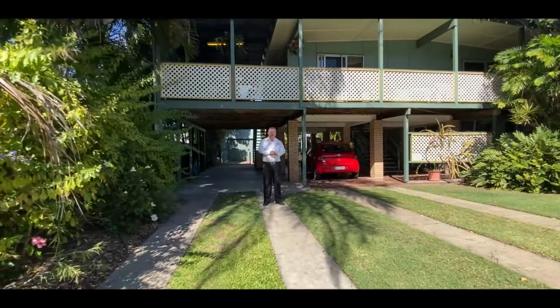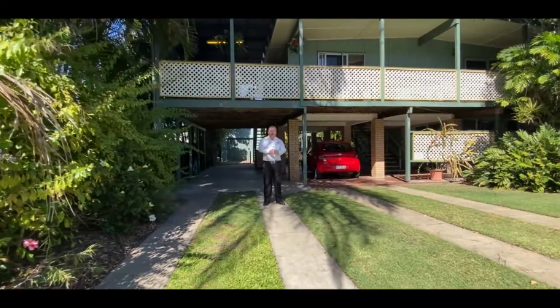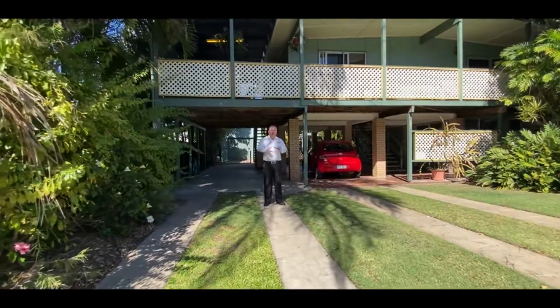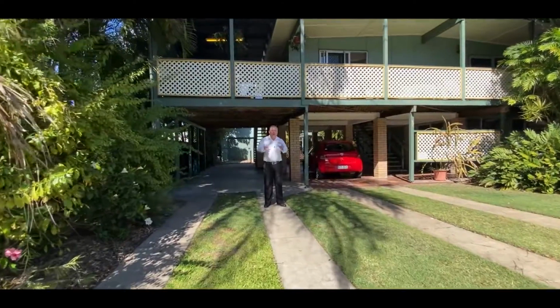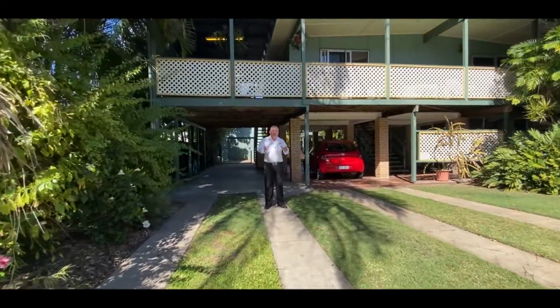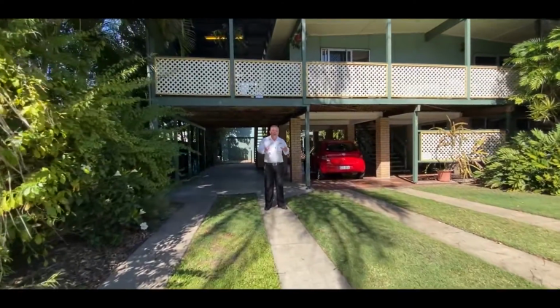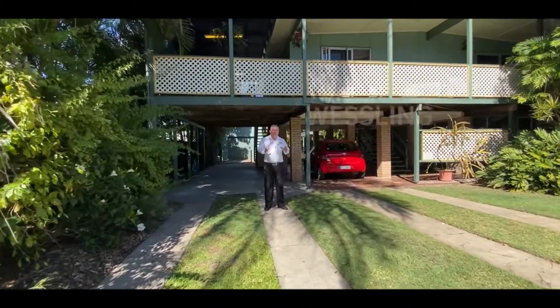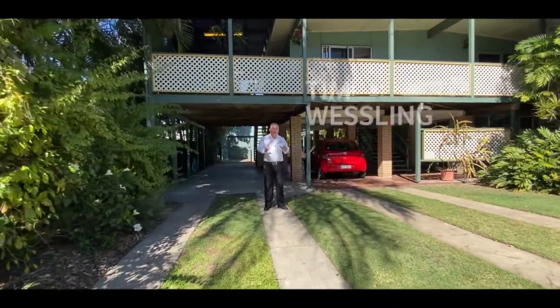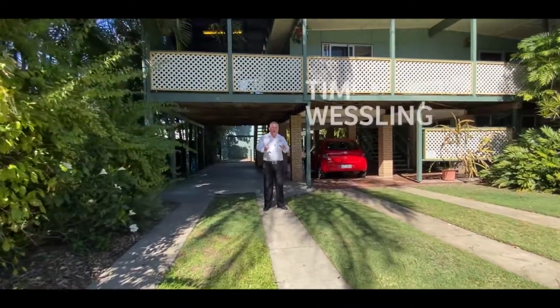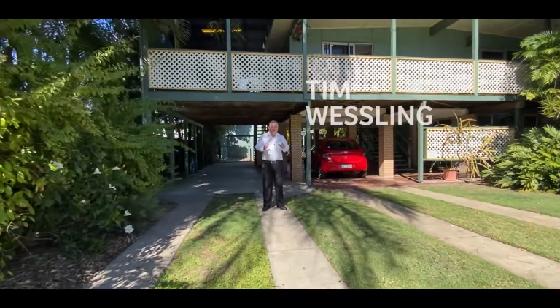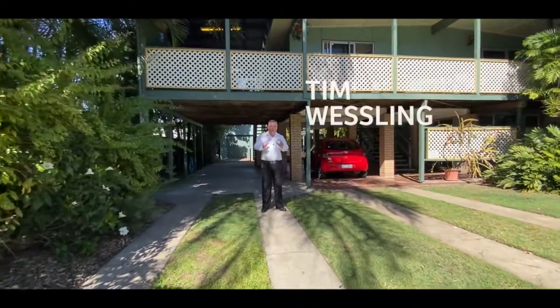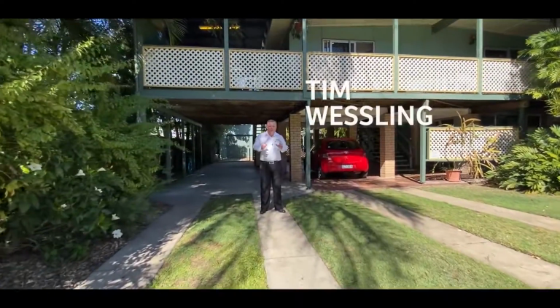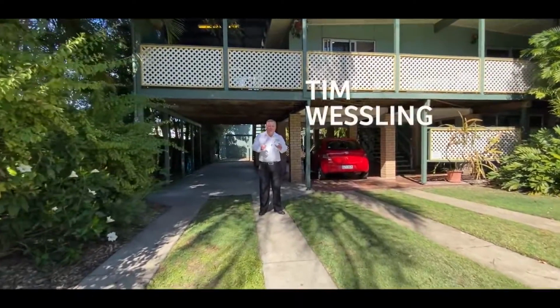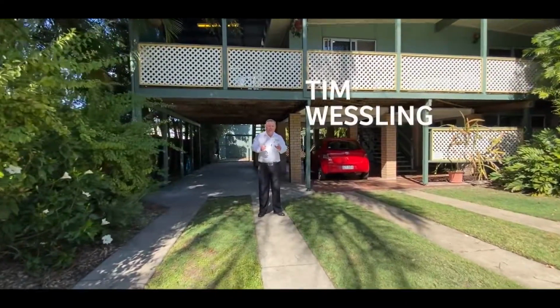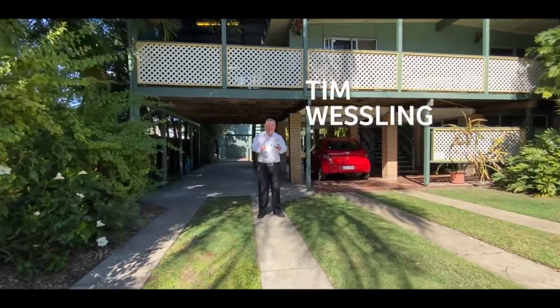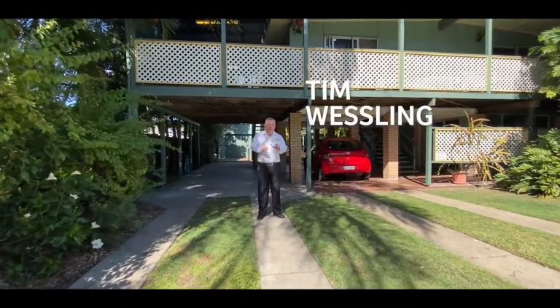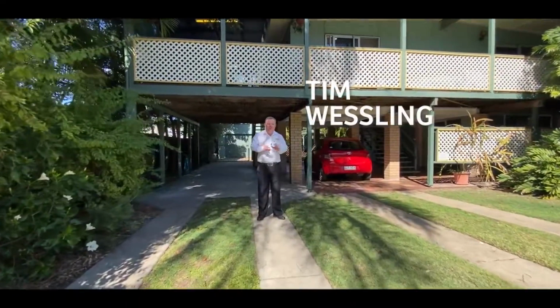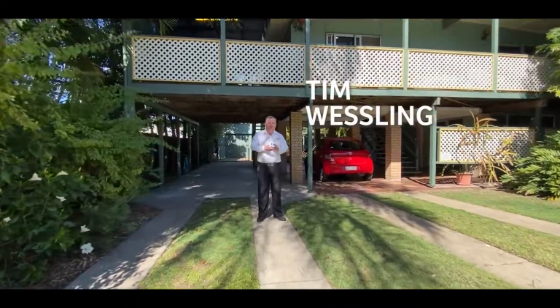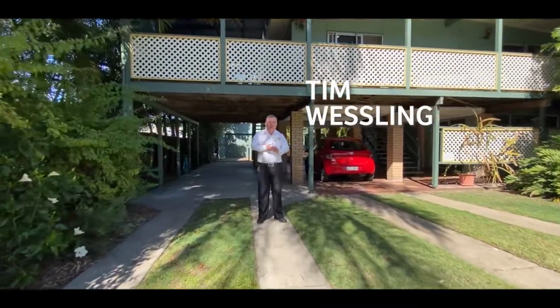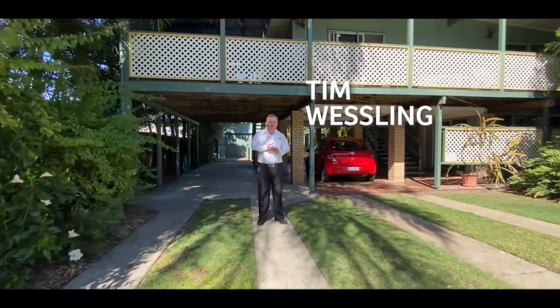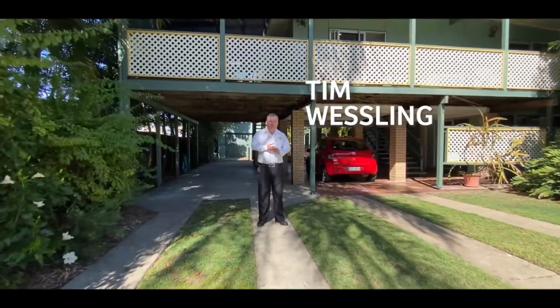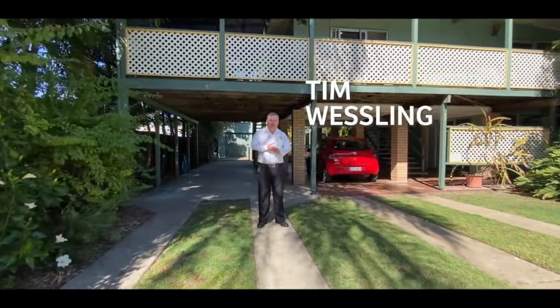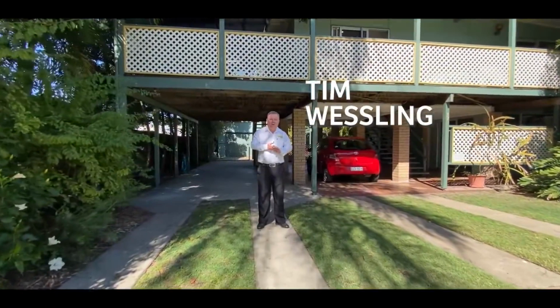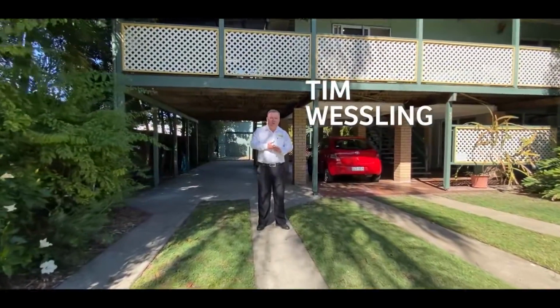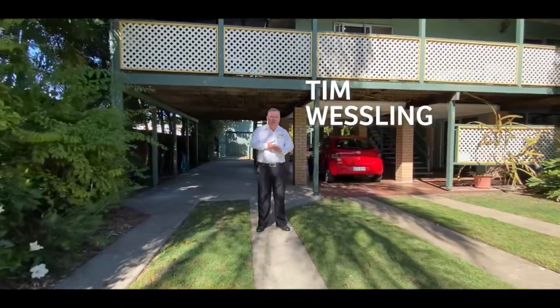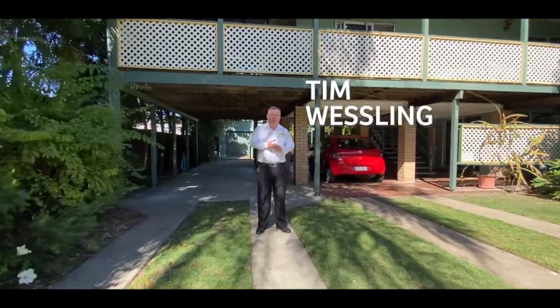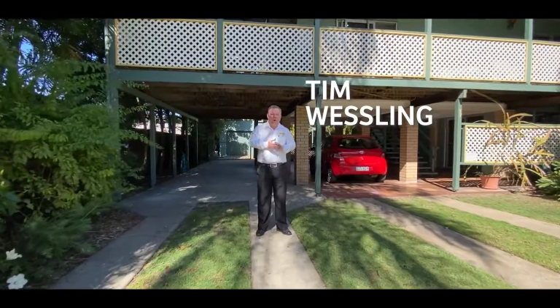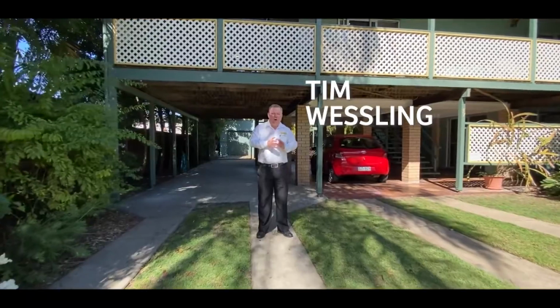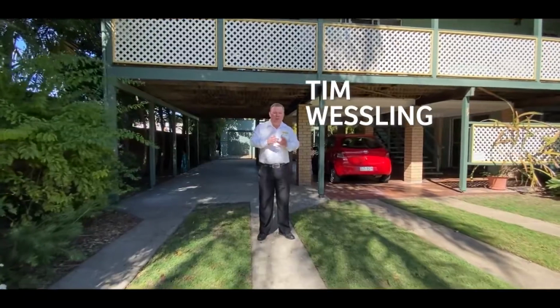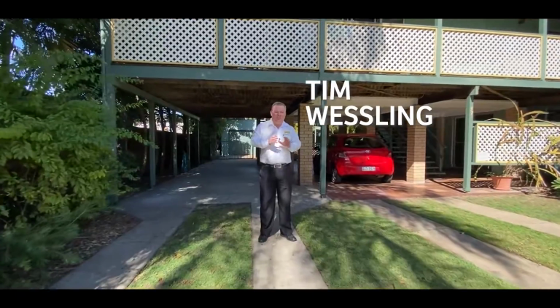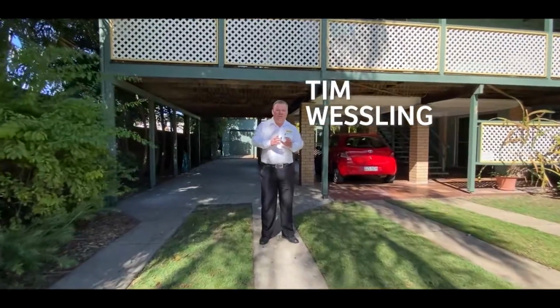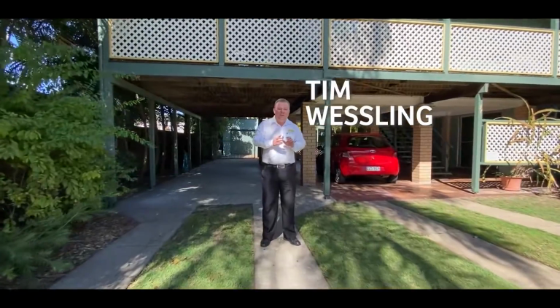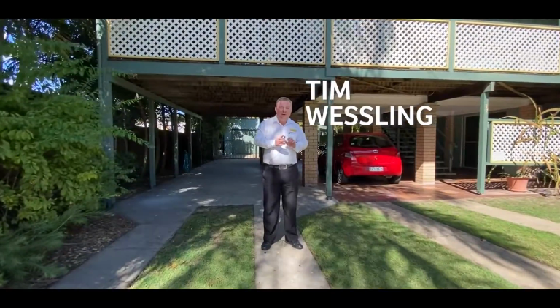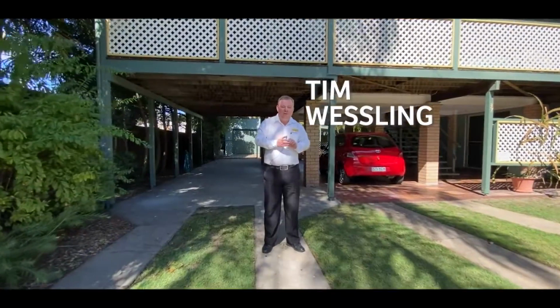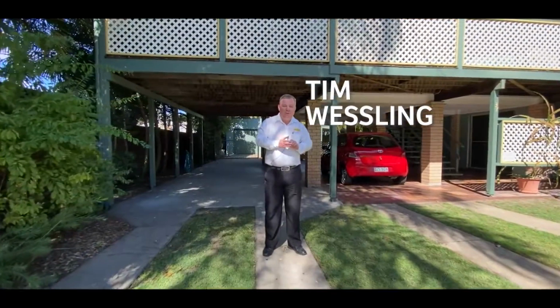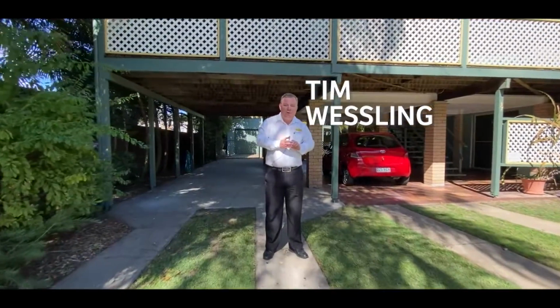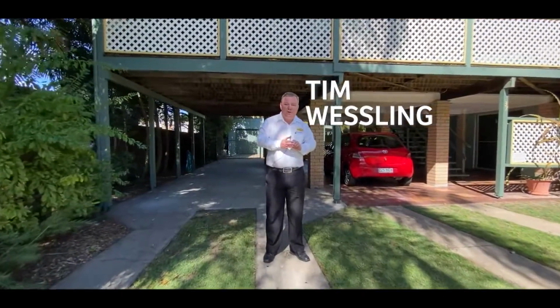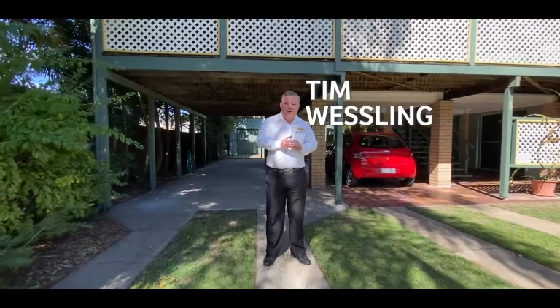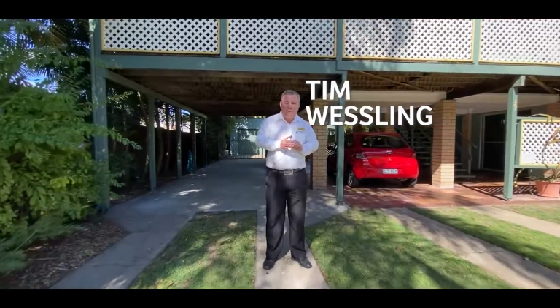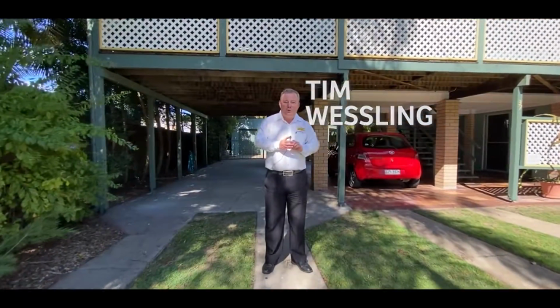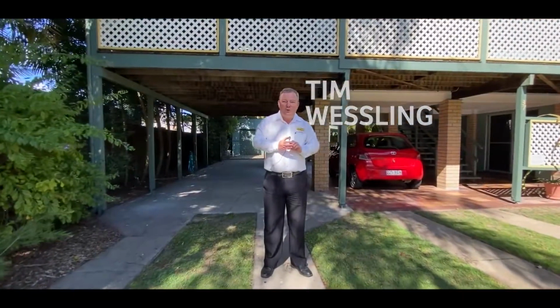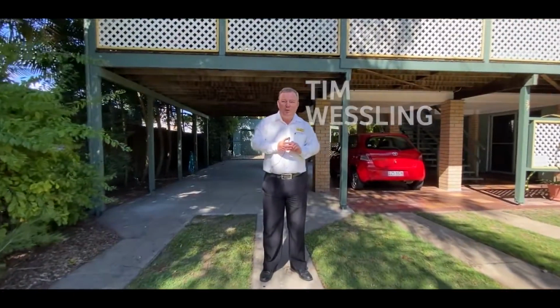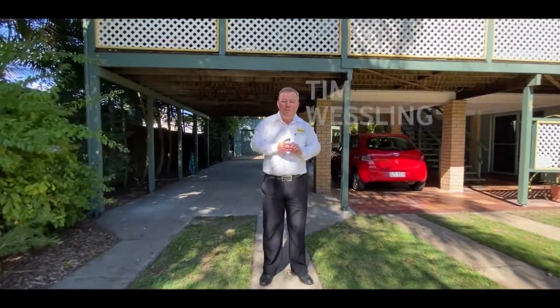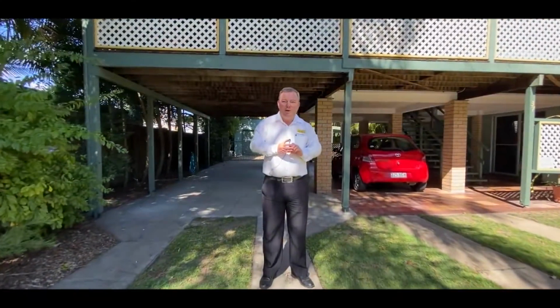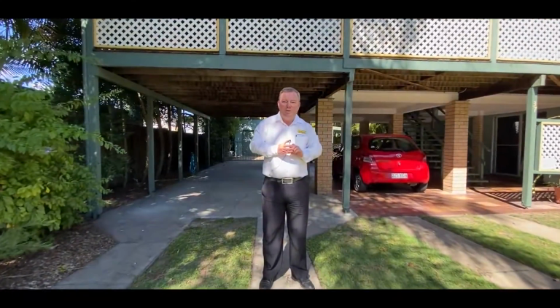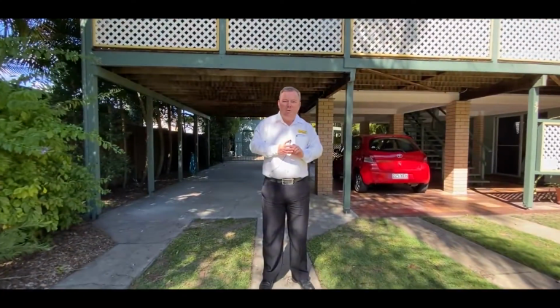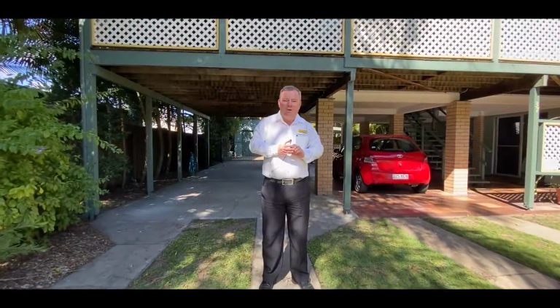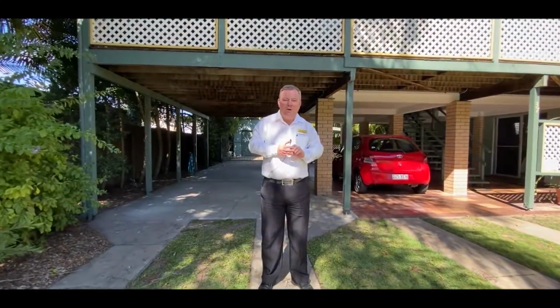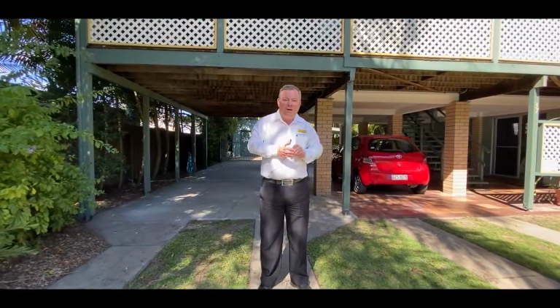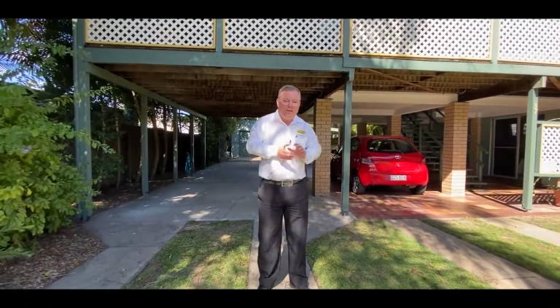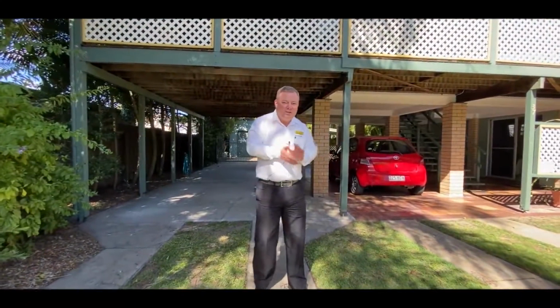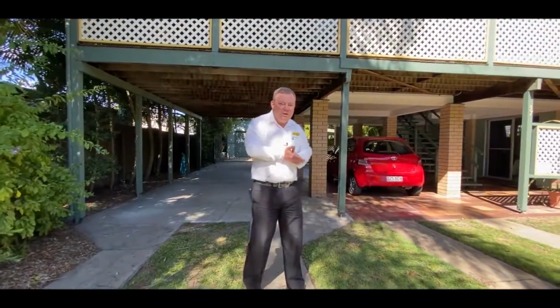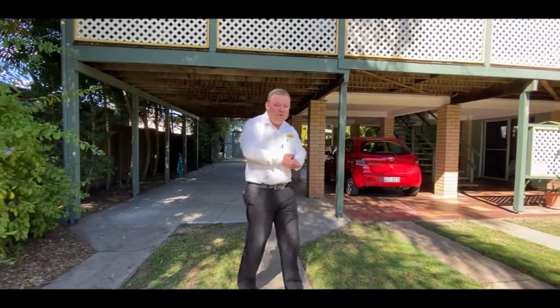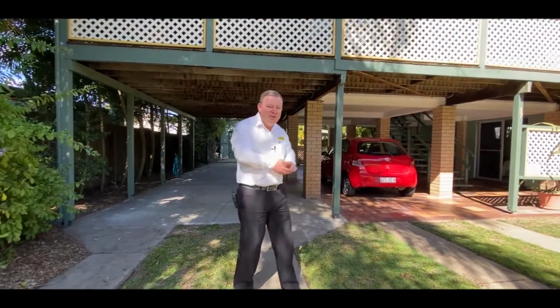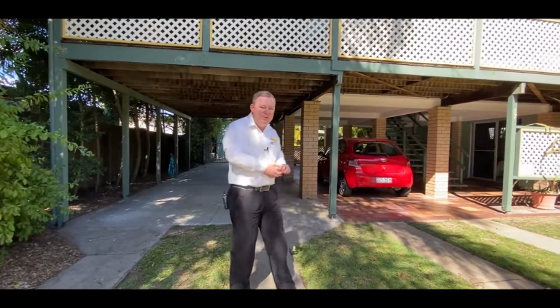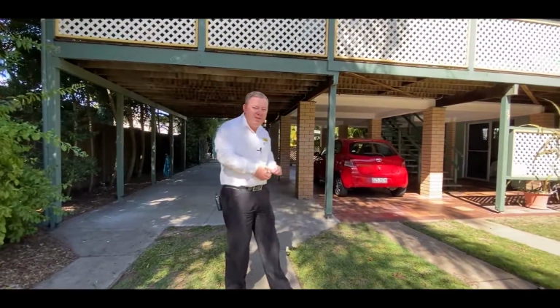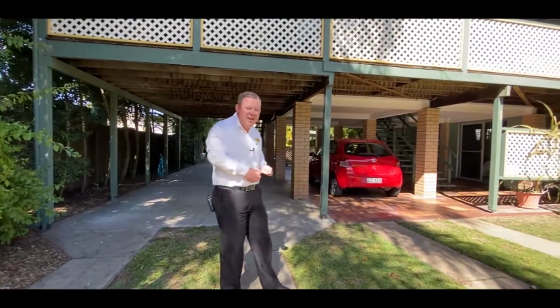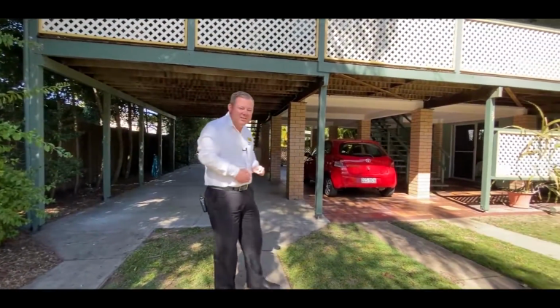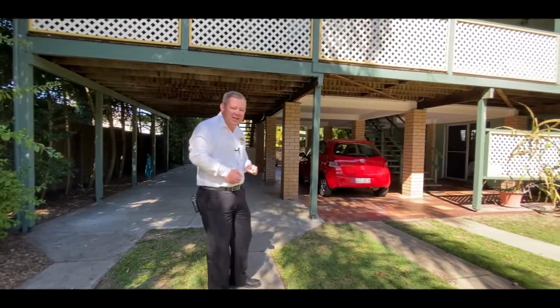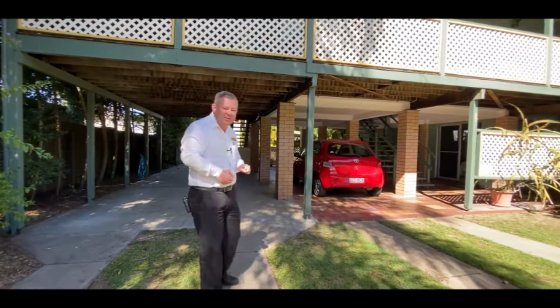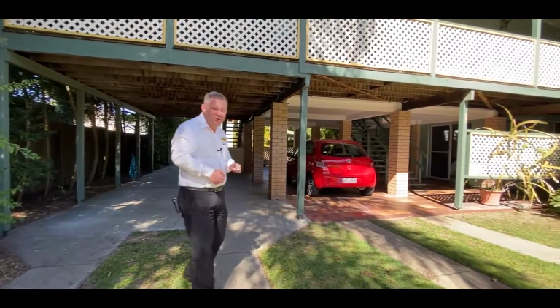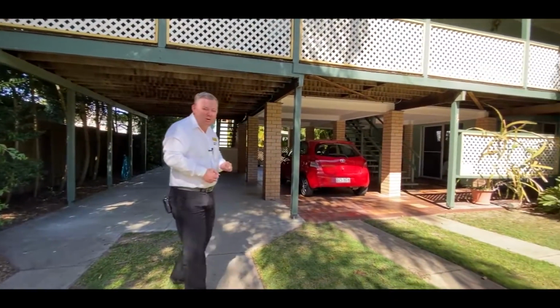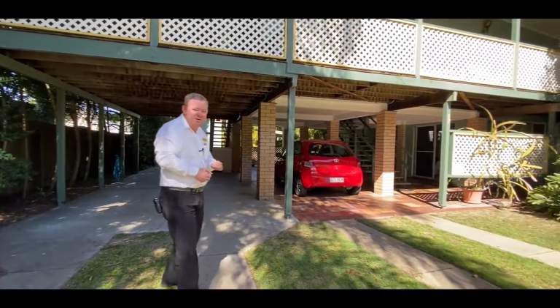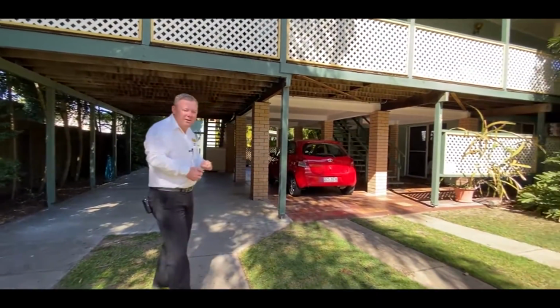So here we are at 37 Shalcott Street in Tugum on a 732 square meter block. Let's go and see what the house has to offer.